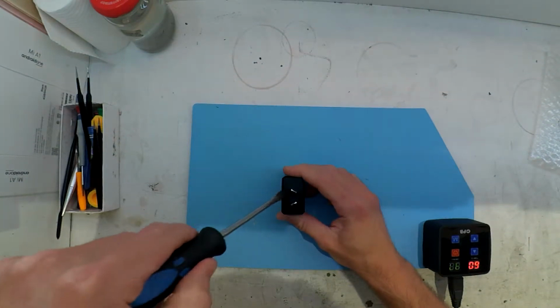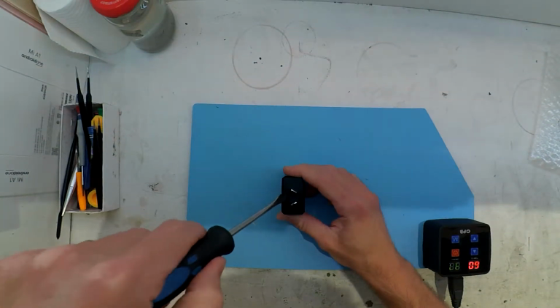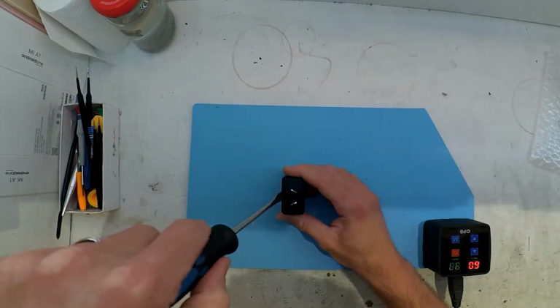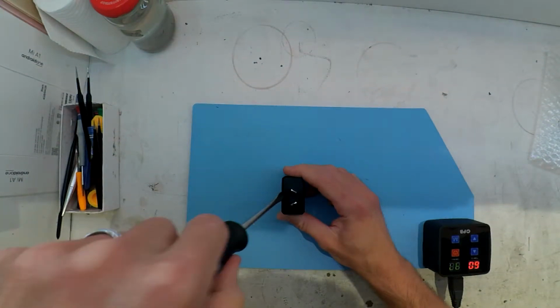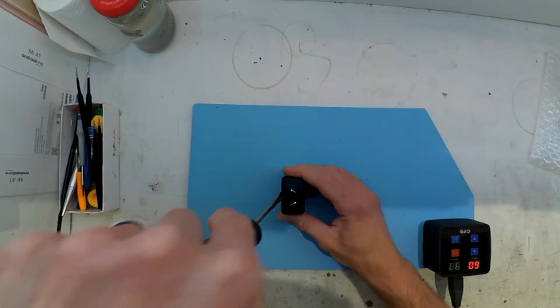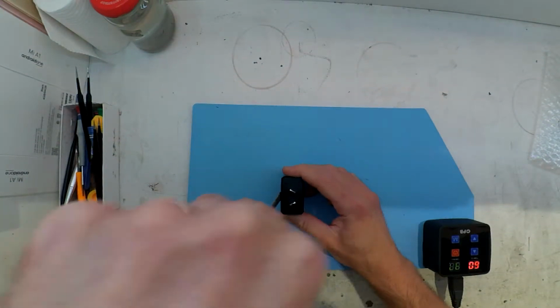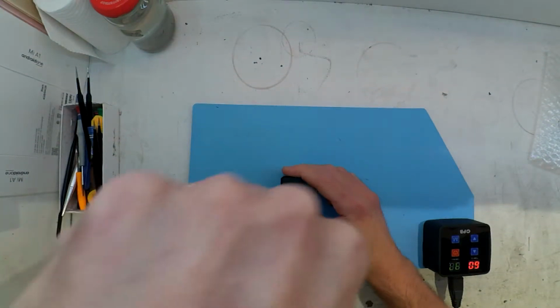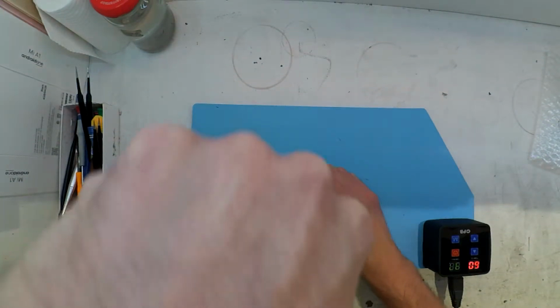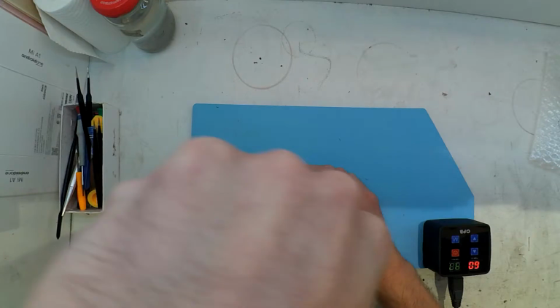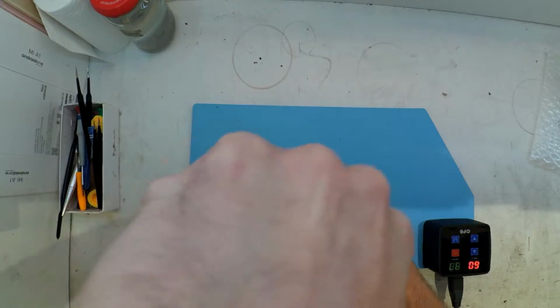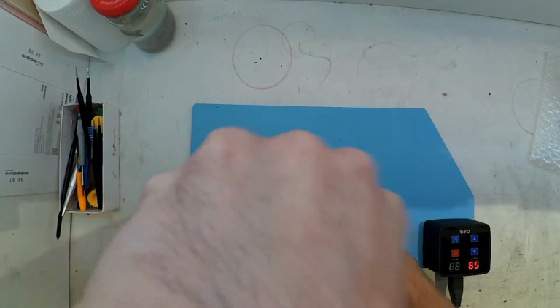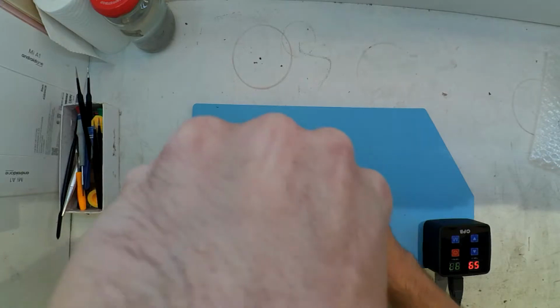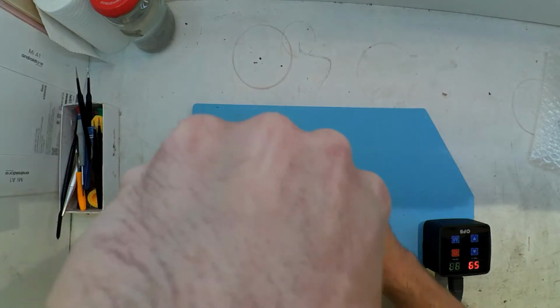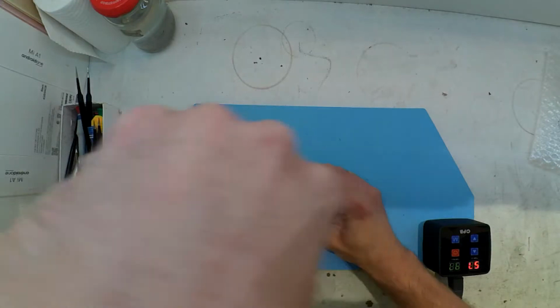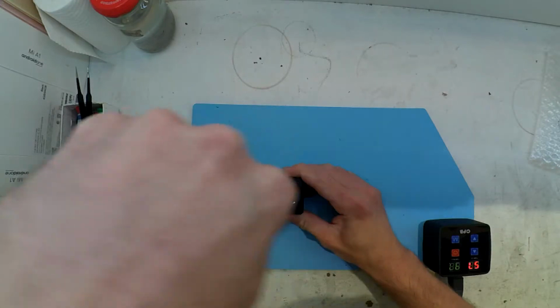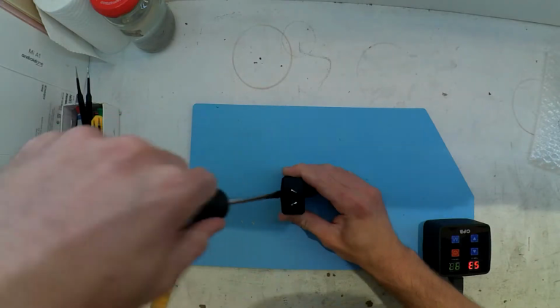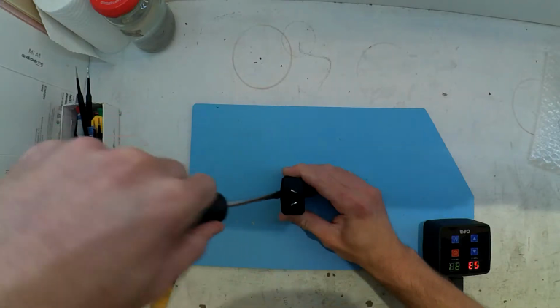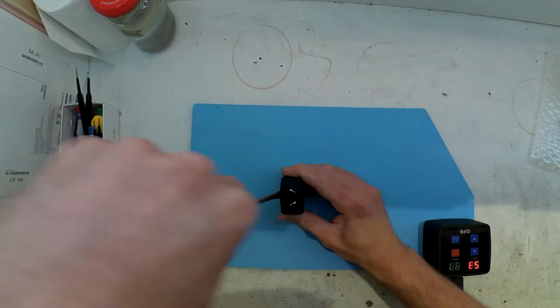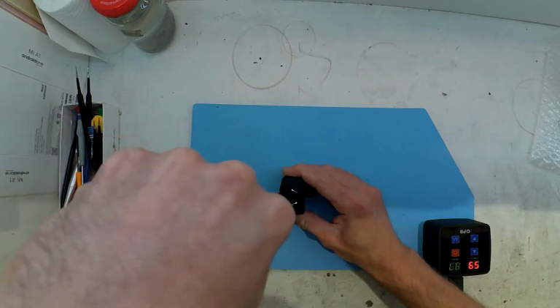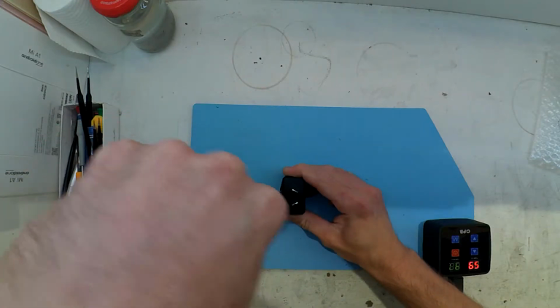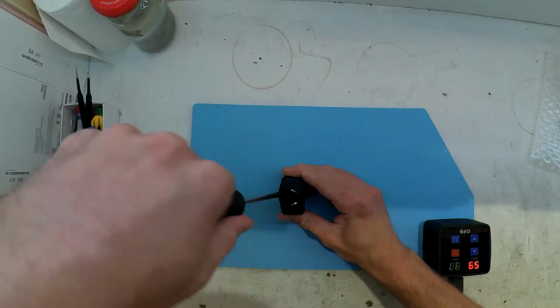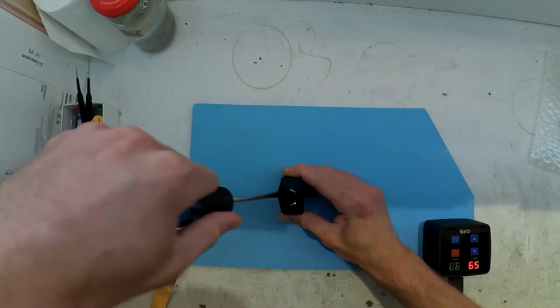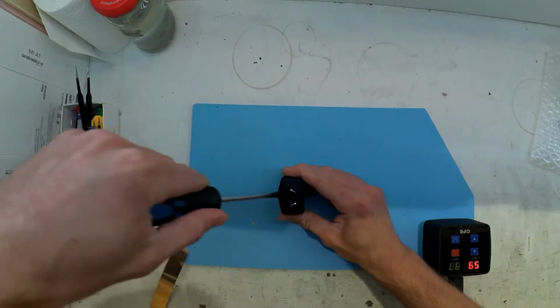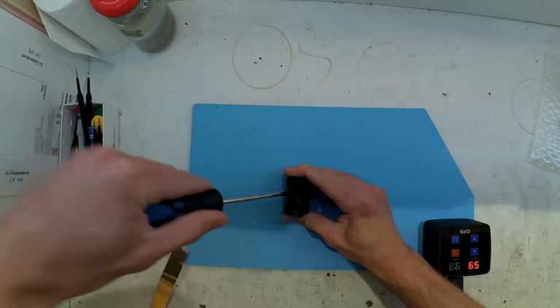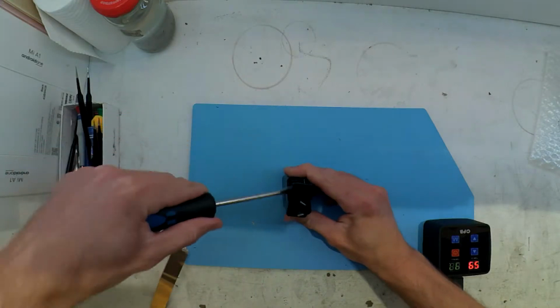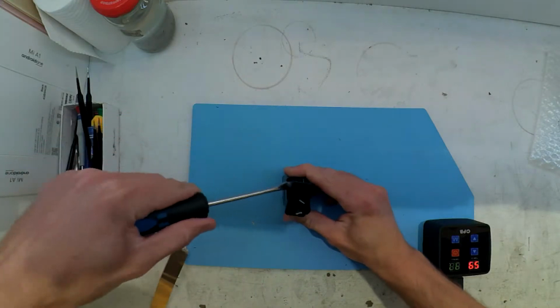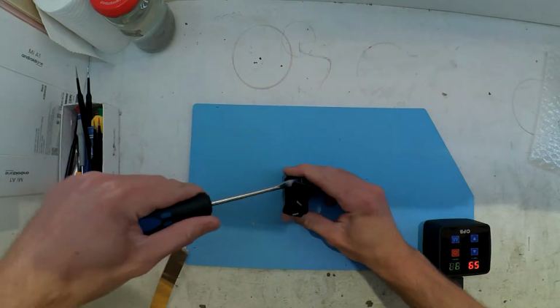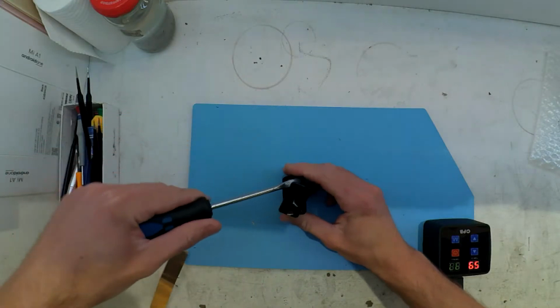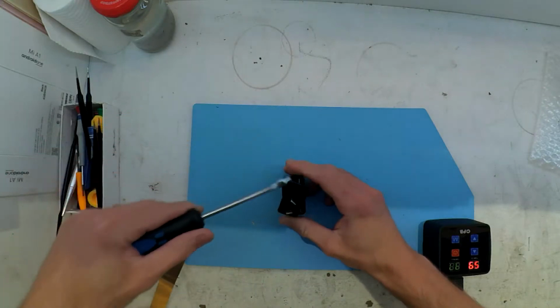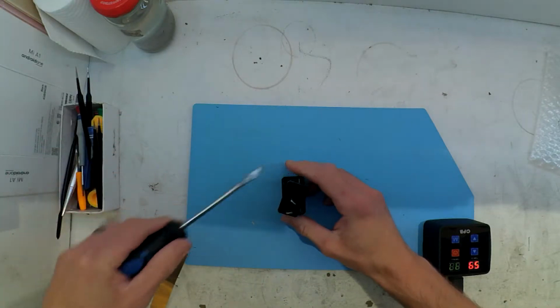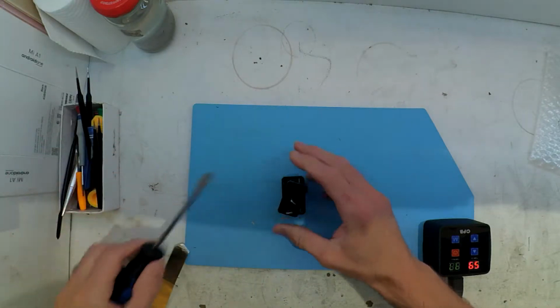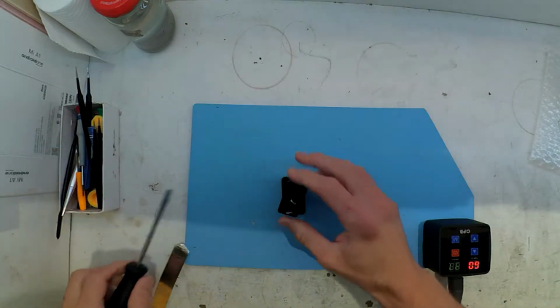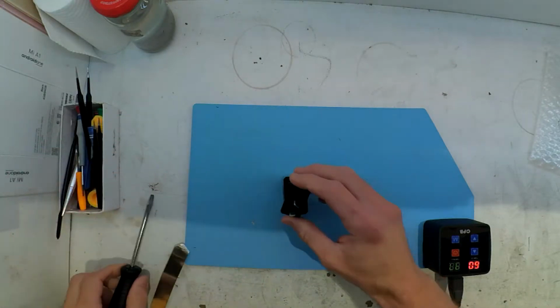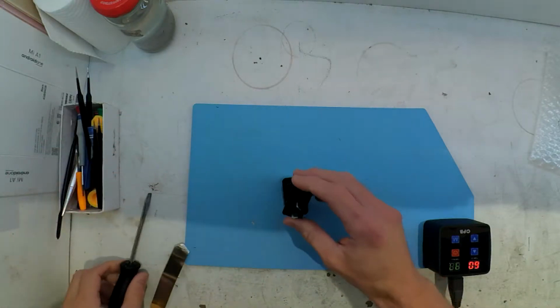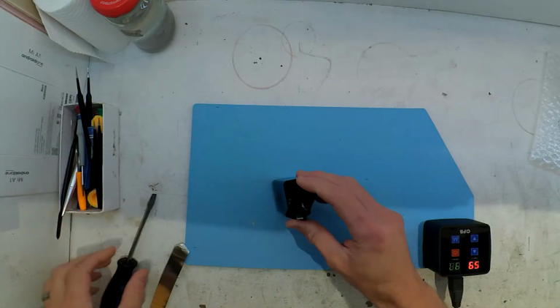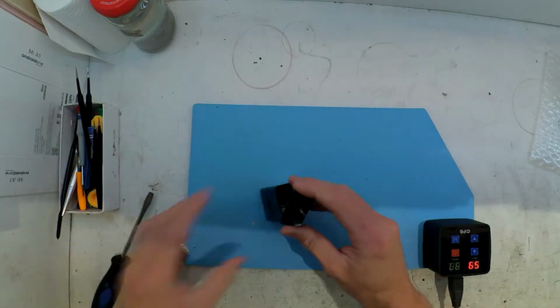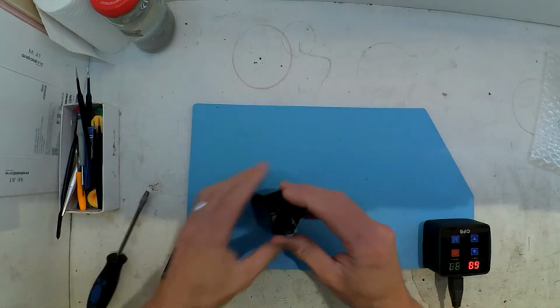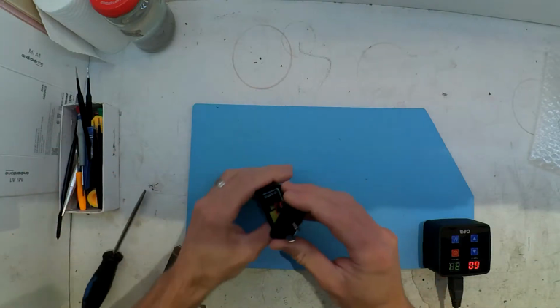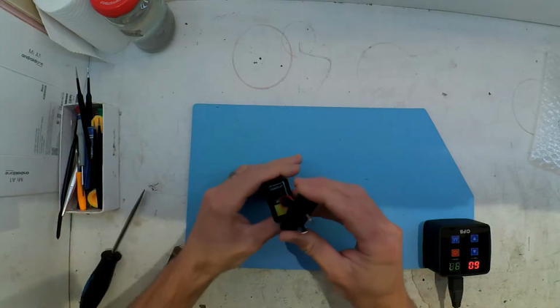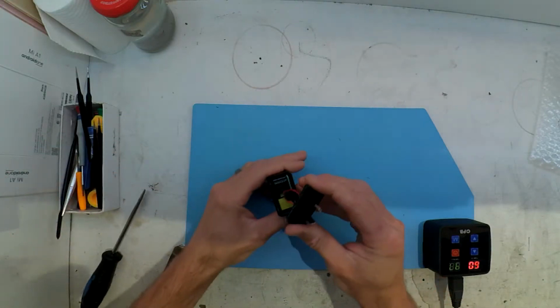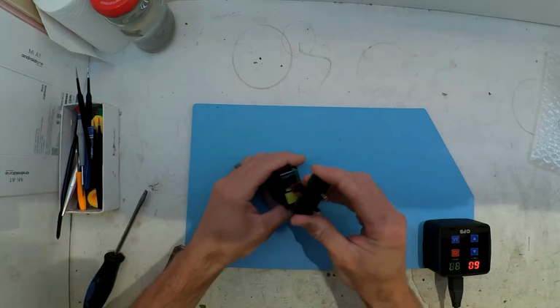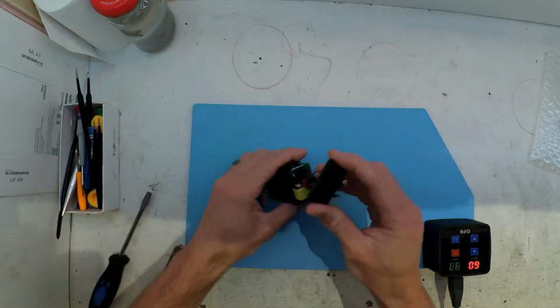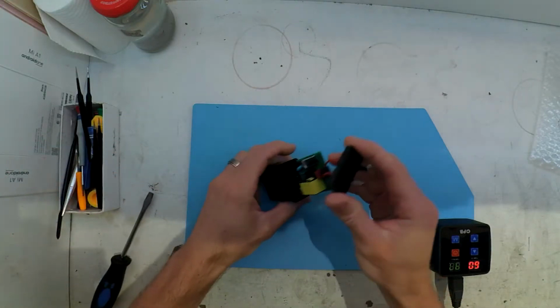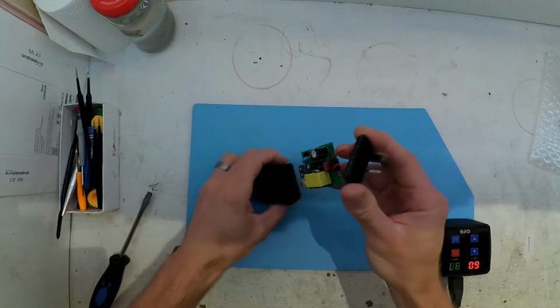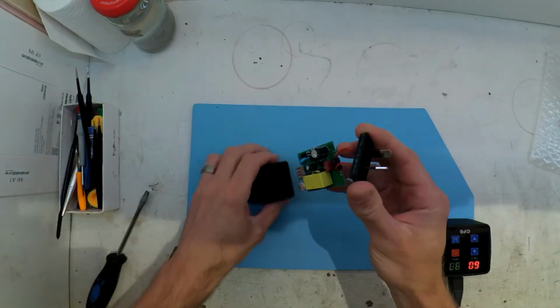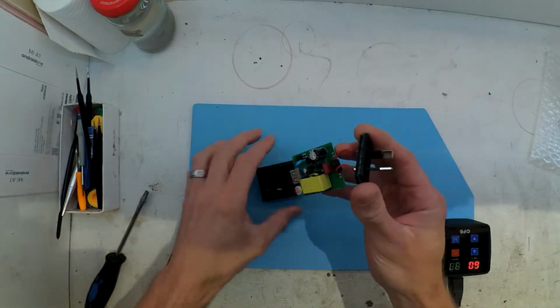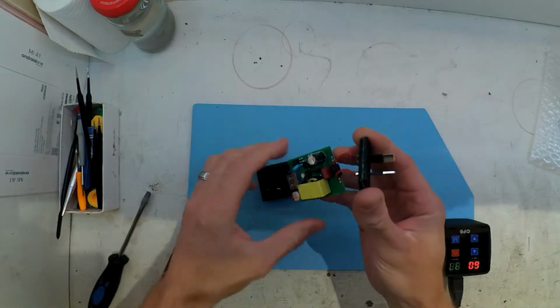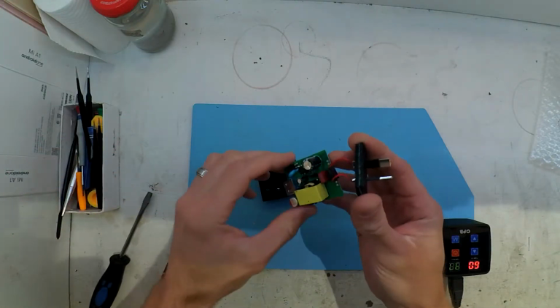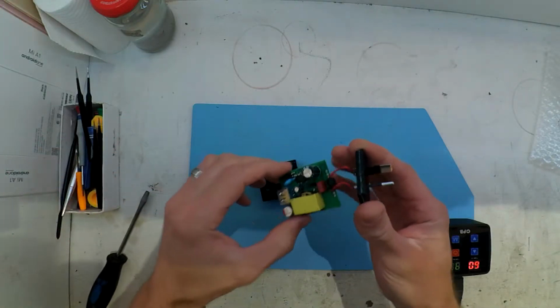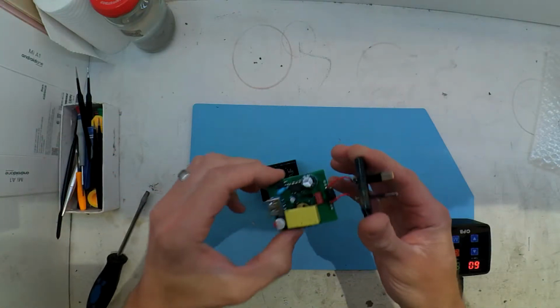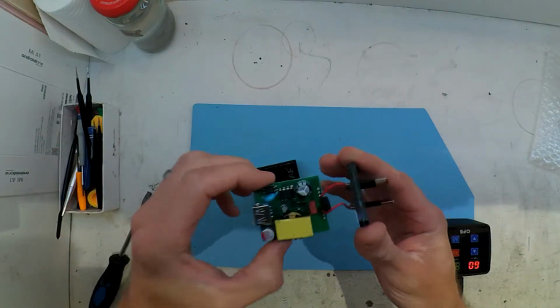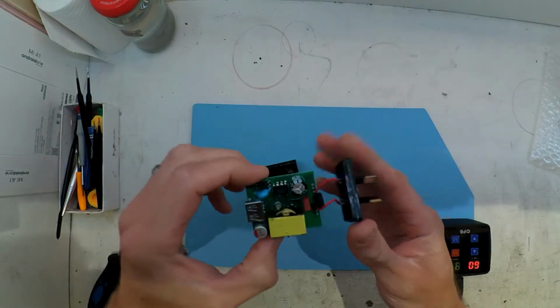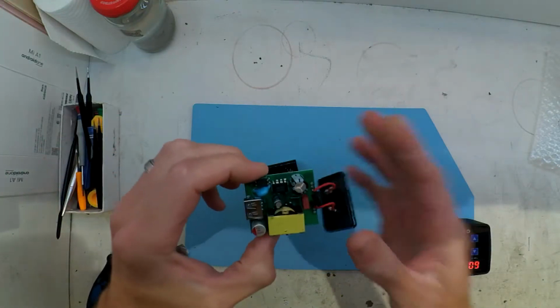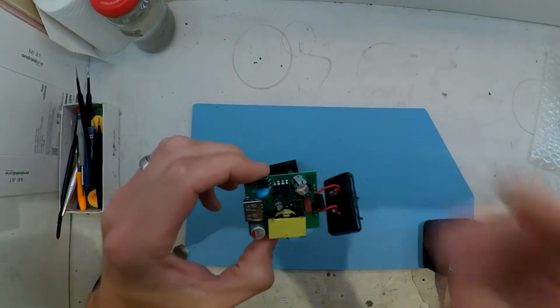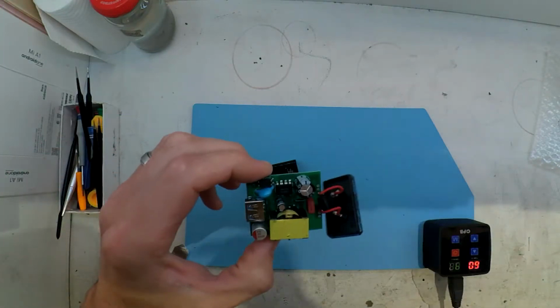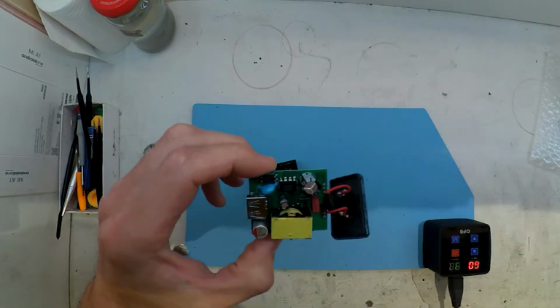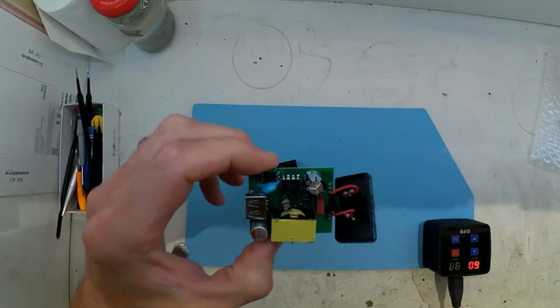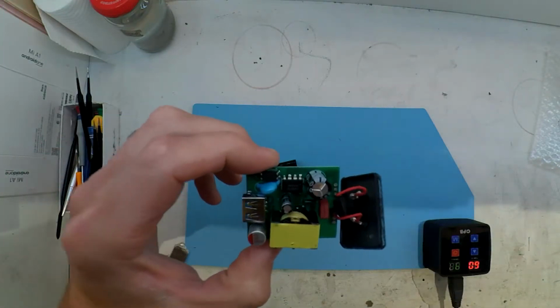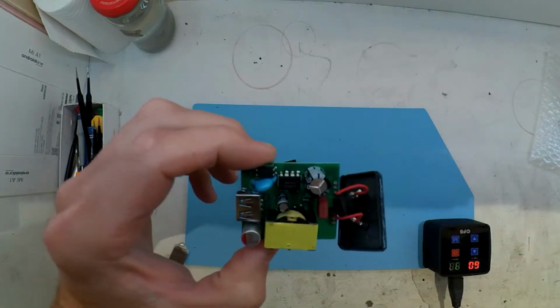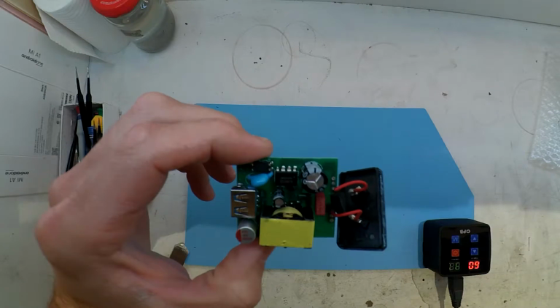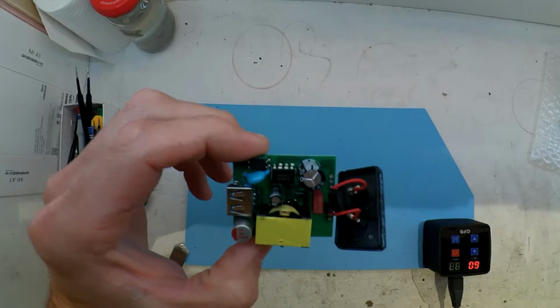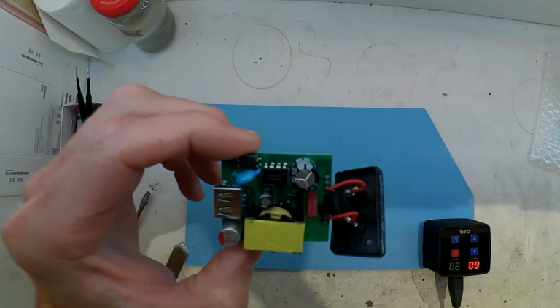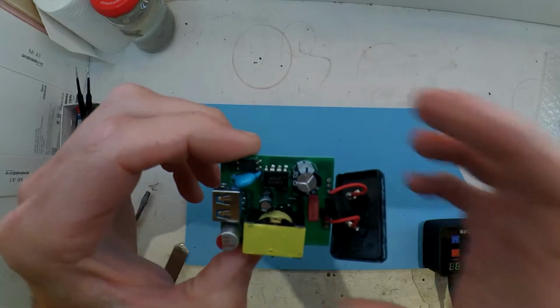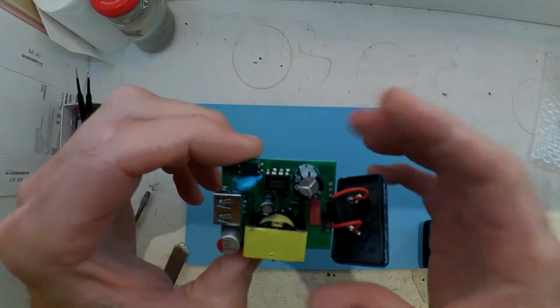Now I don't have the exact weight of this, but something tells me that this is too damn cheap.